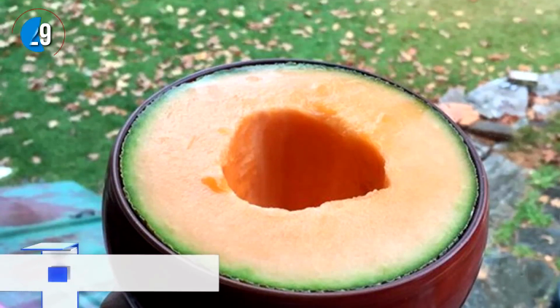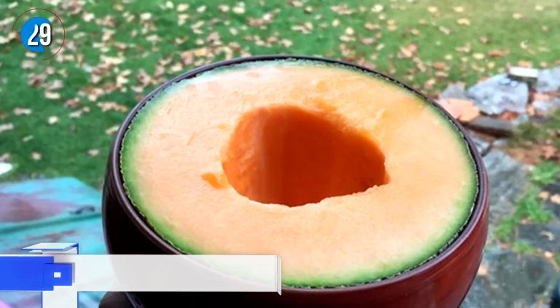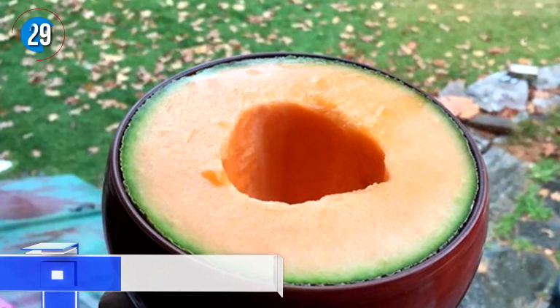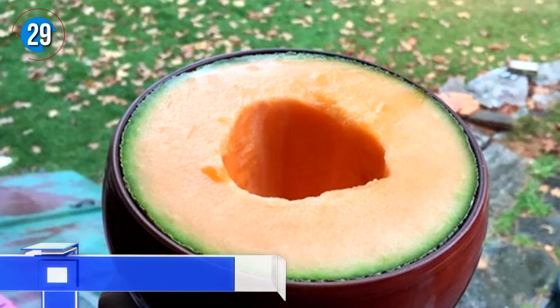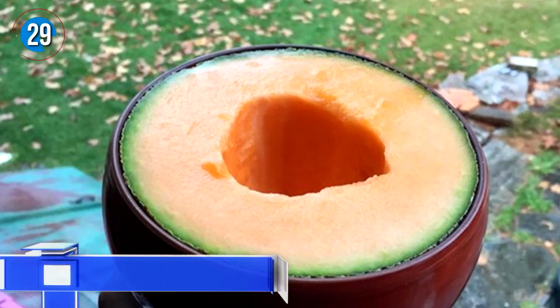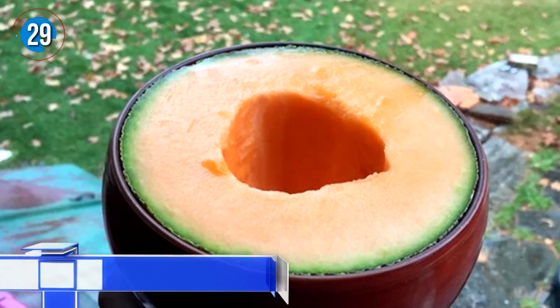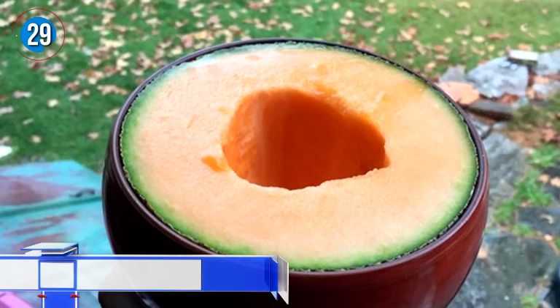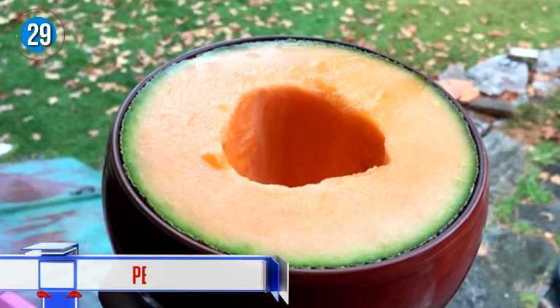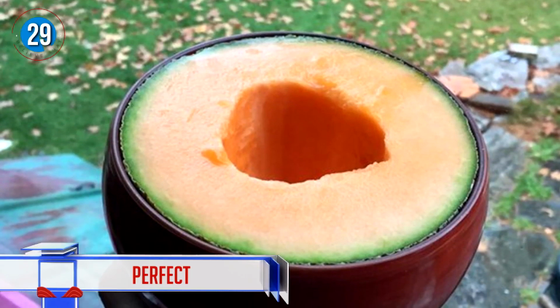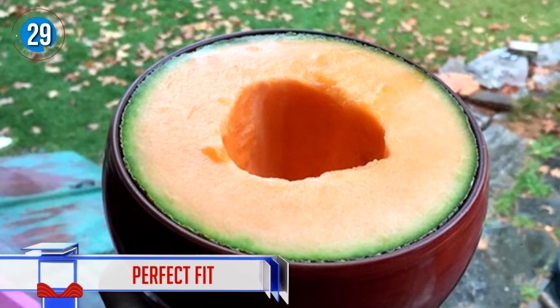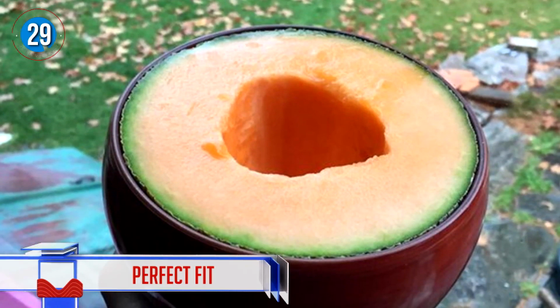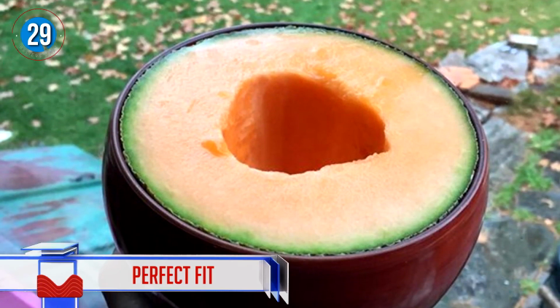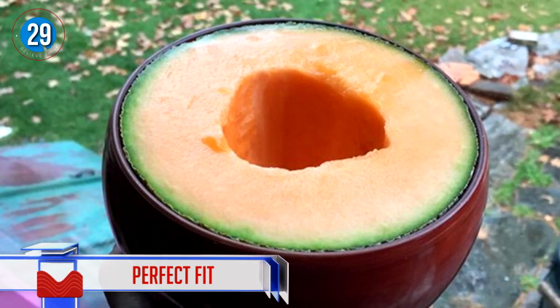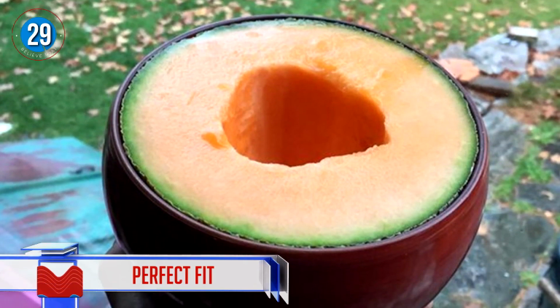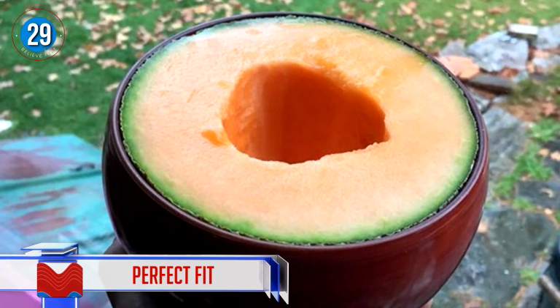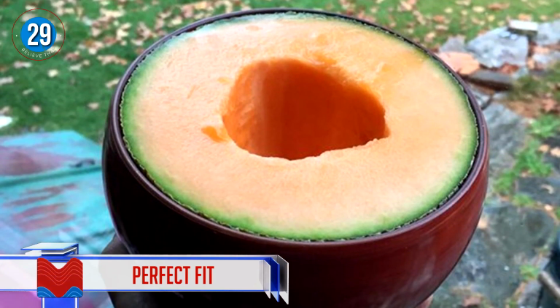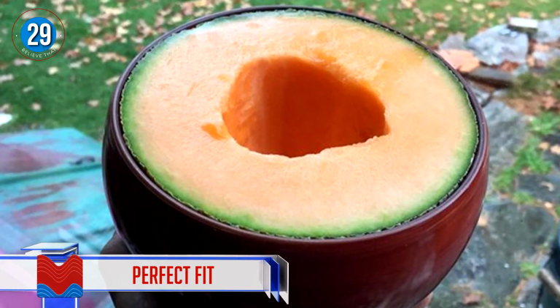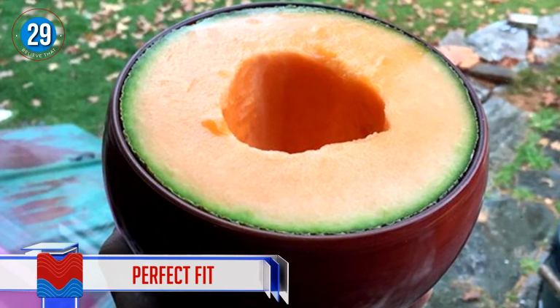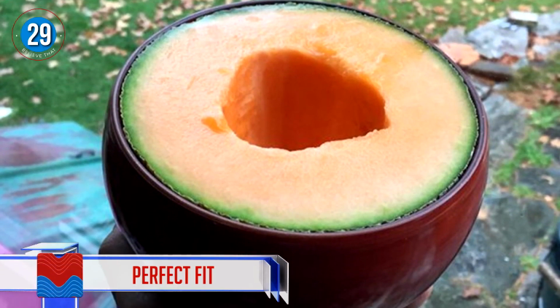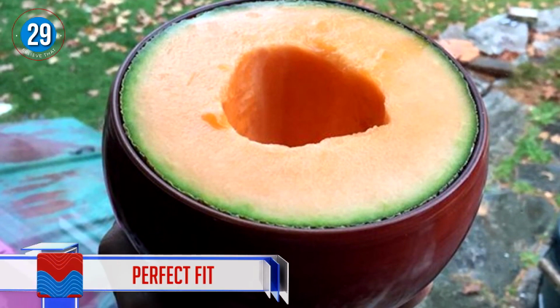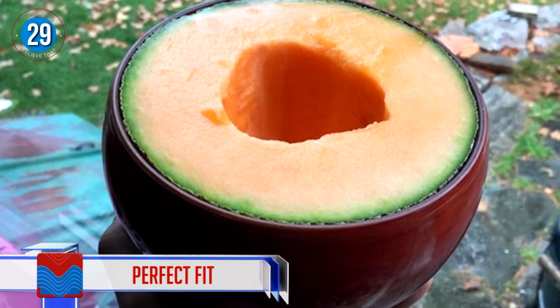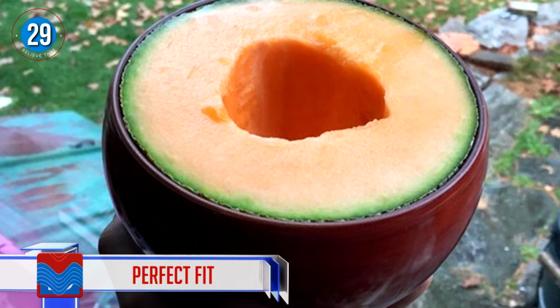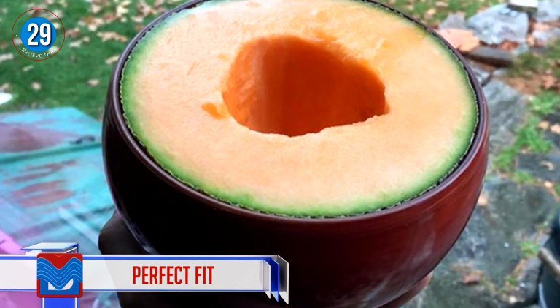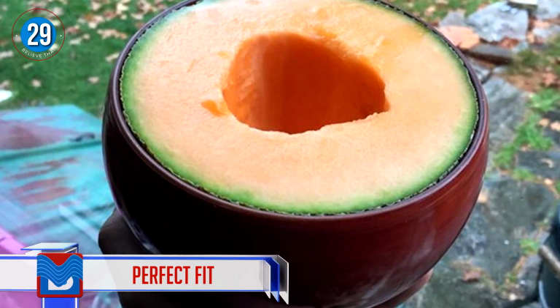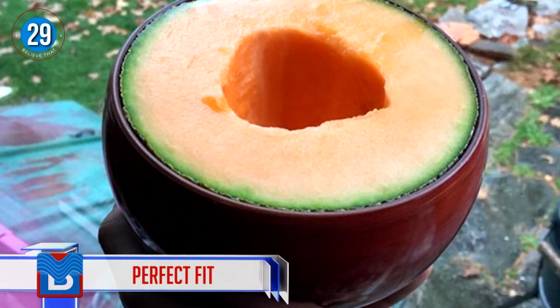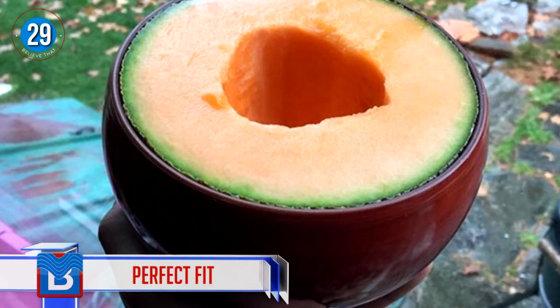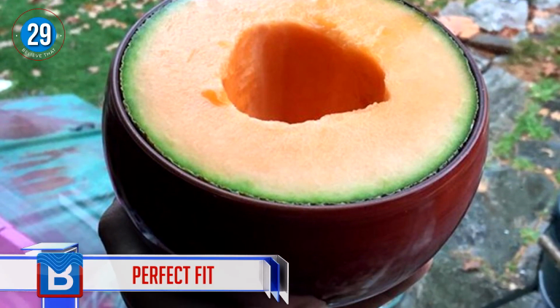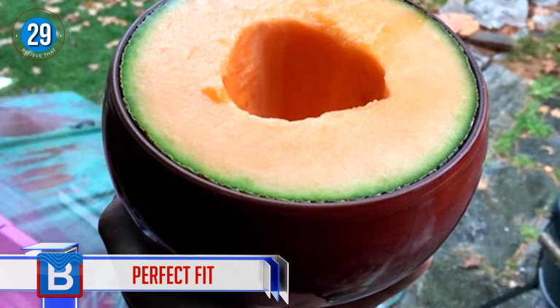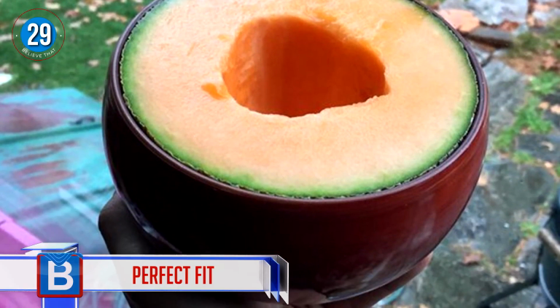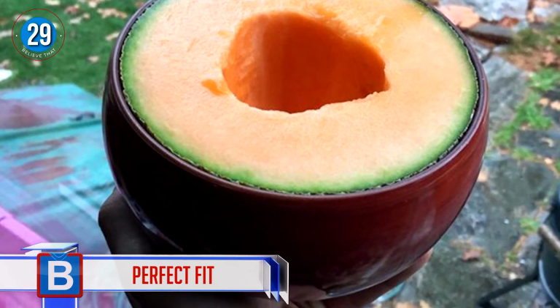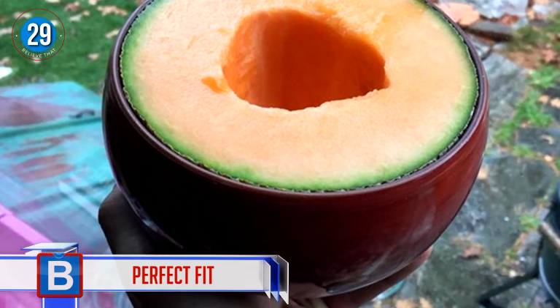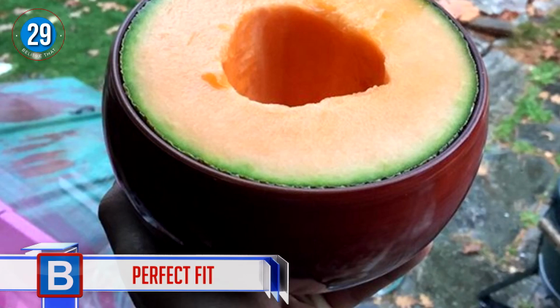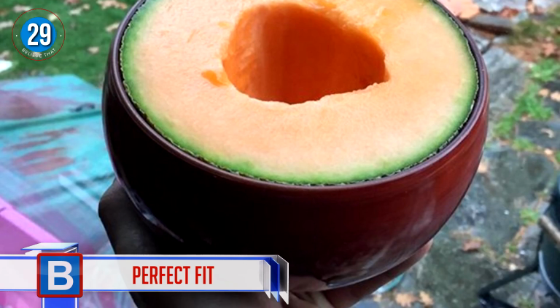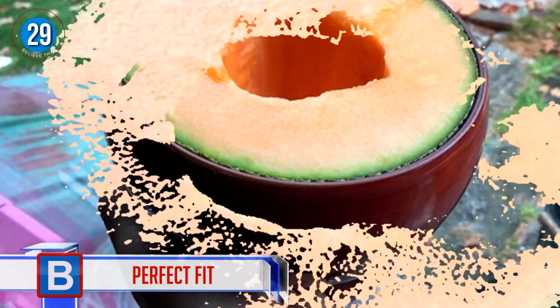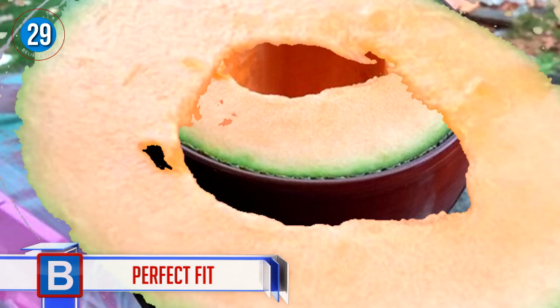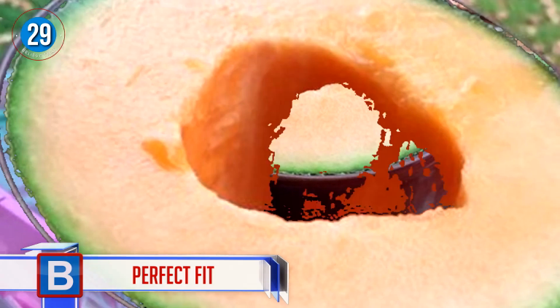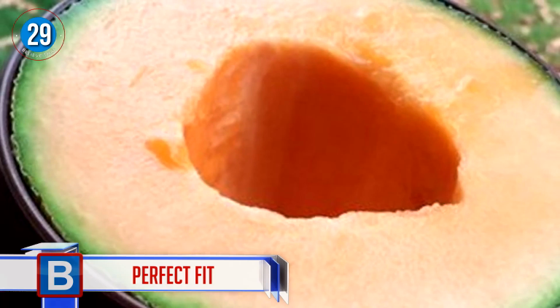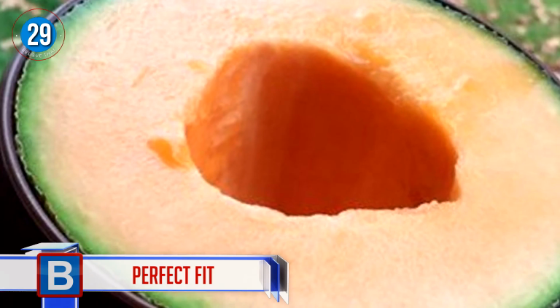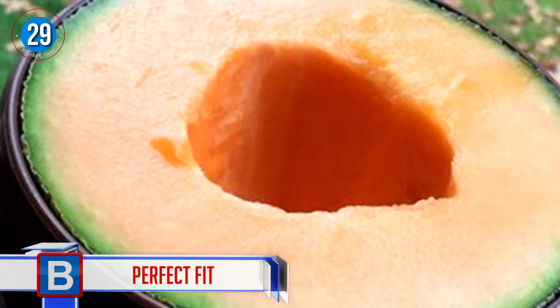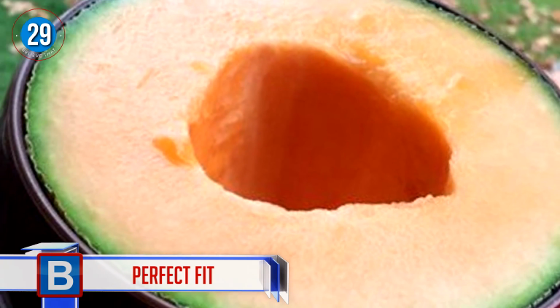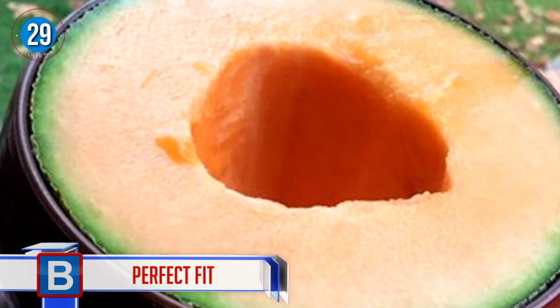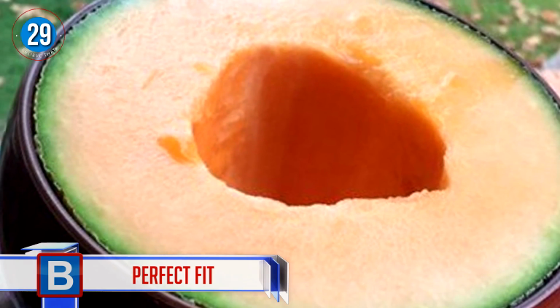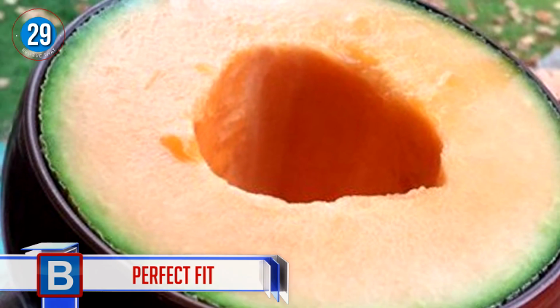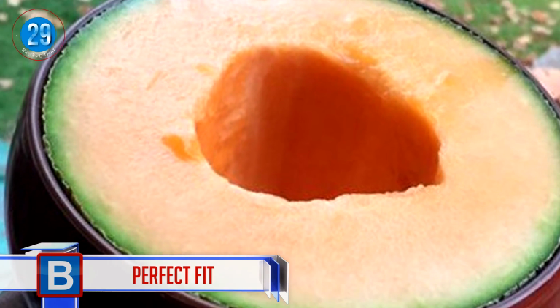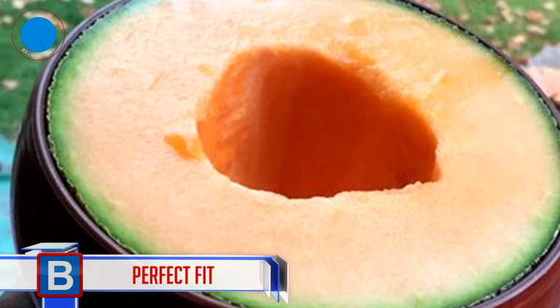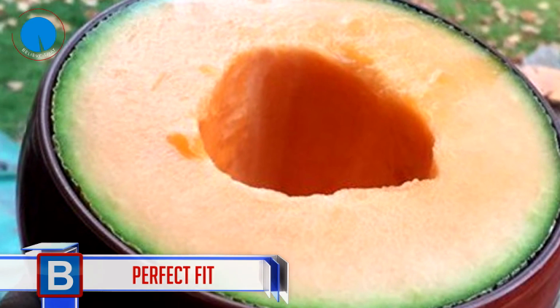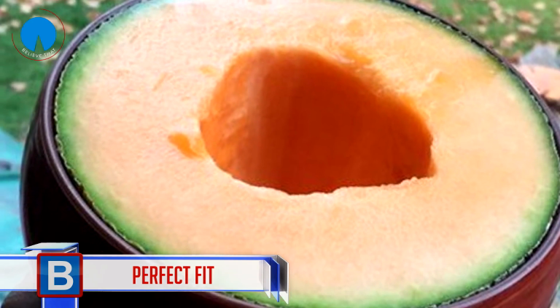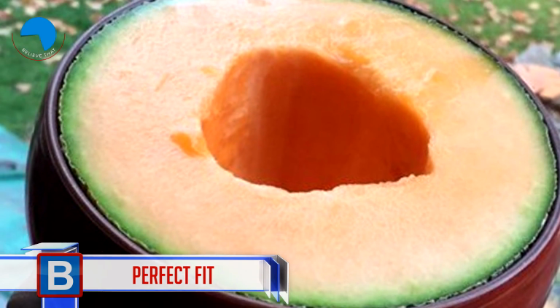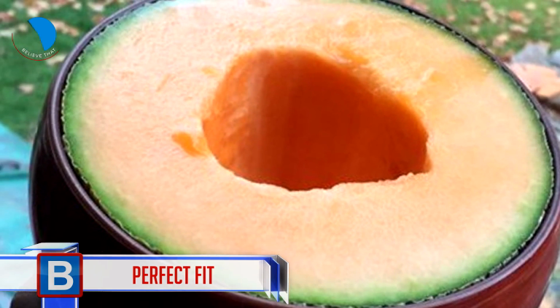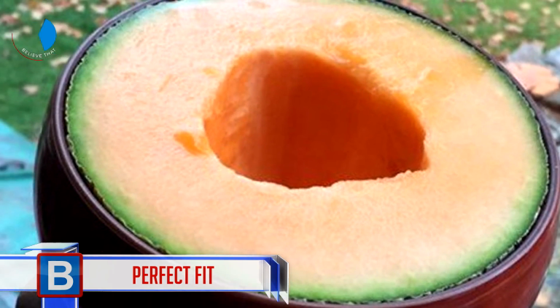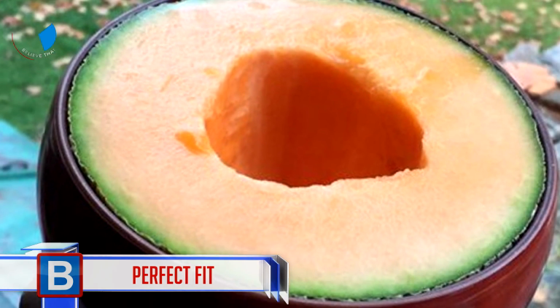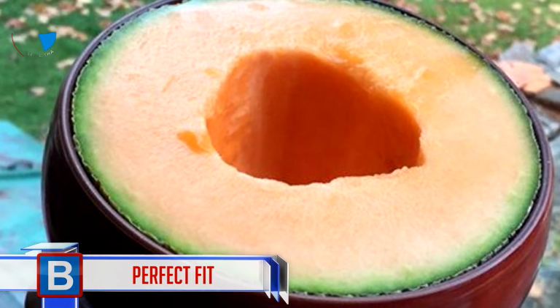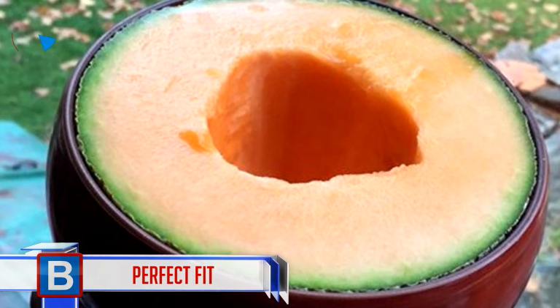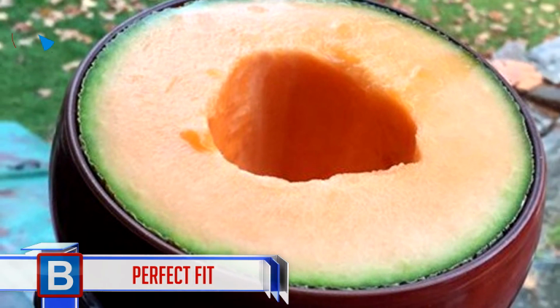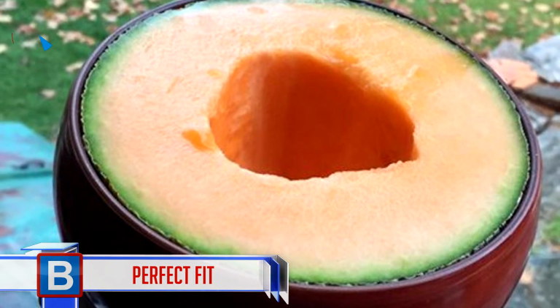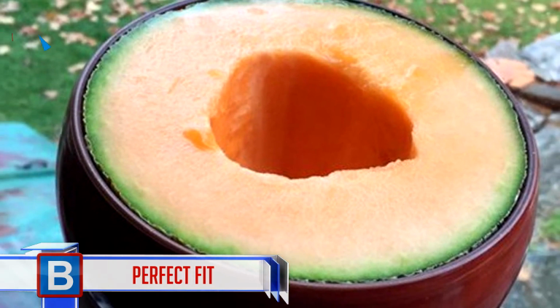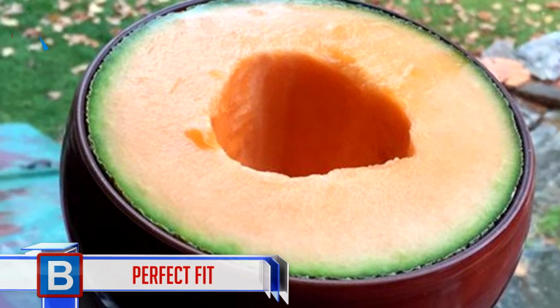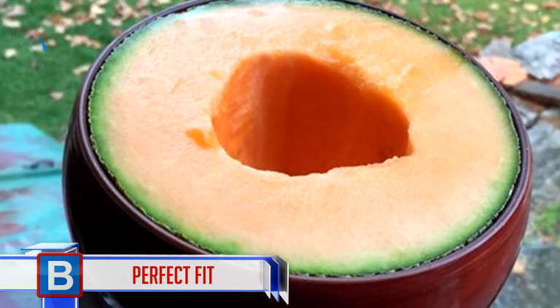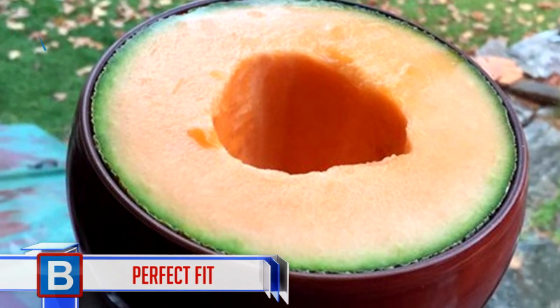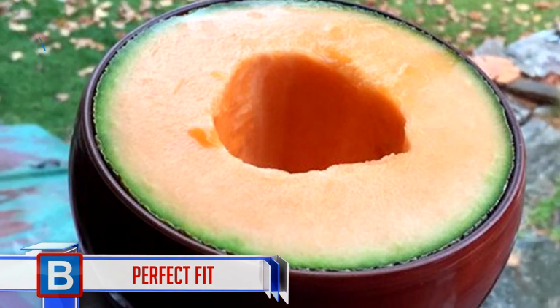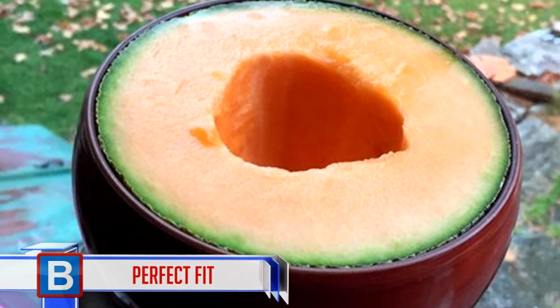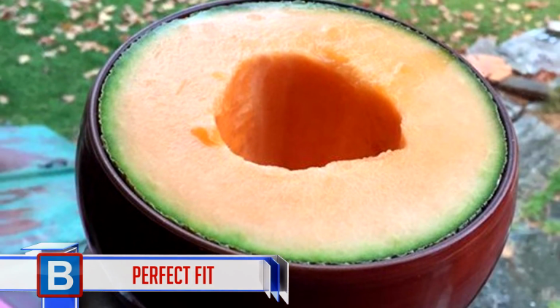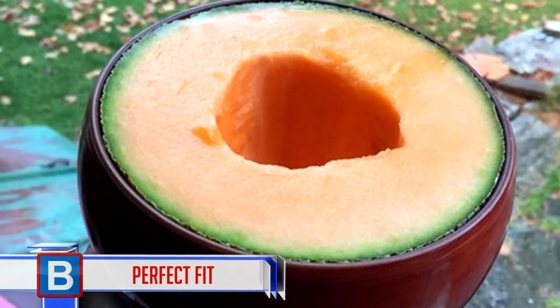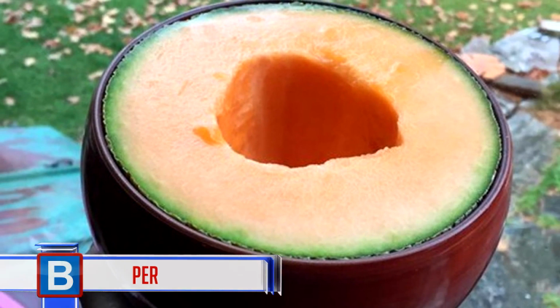Number 29: Perfect fit. This melon fits perfectly into this bowl — no mess, no fuss.